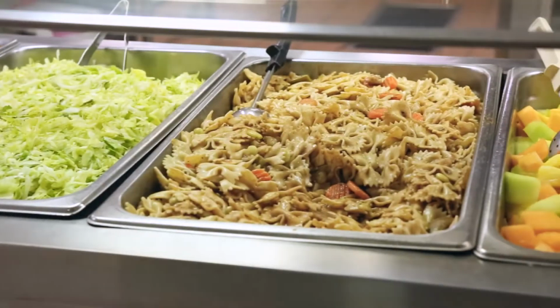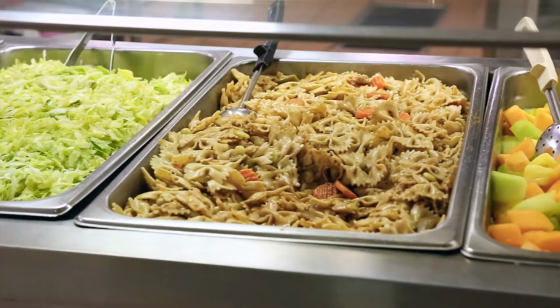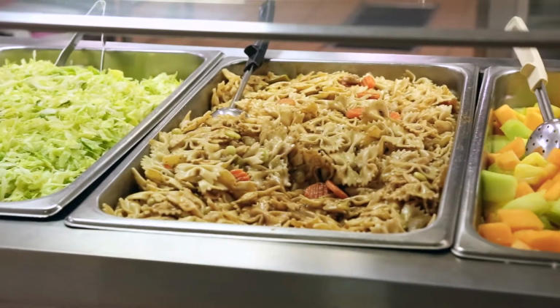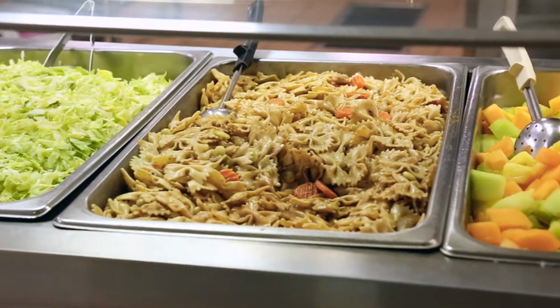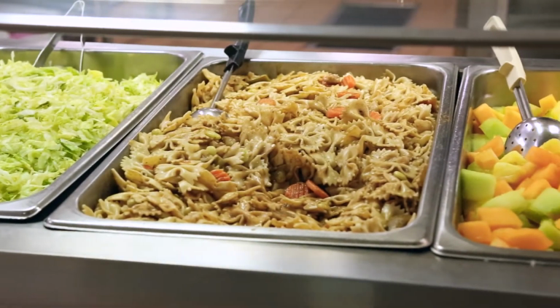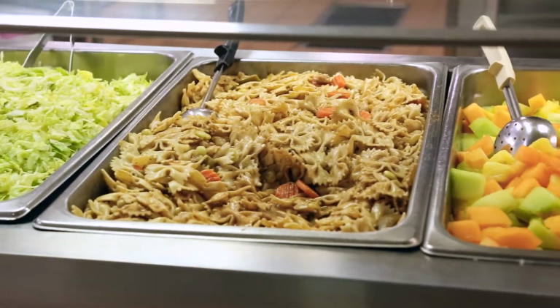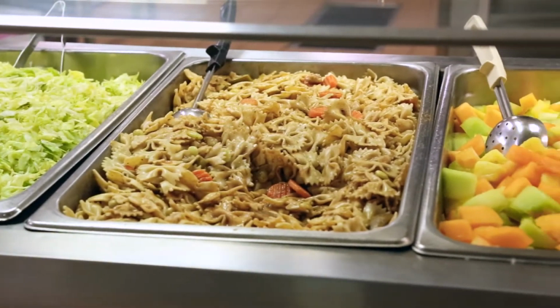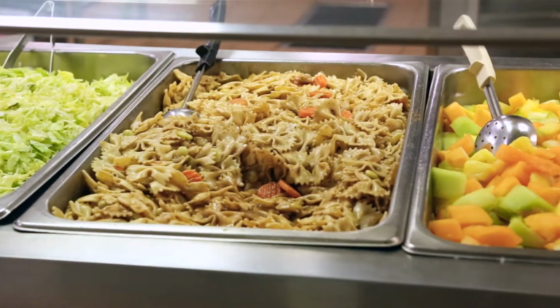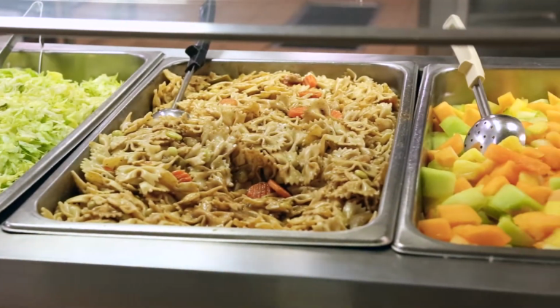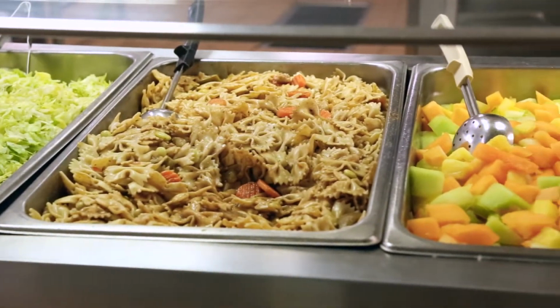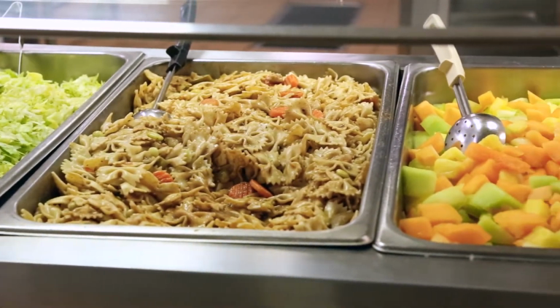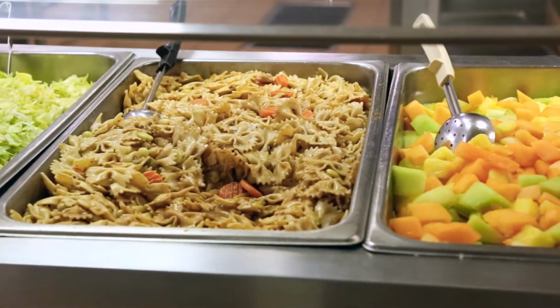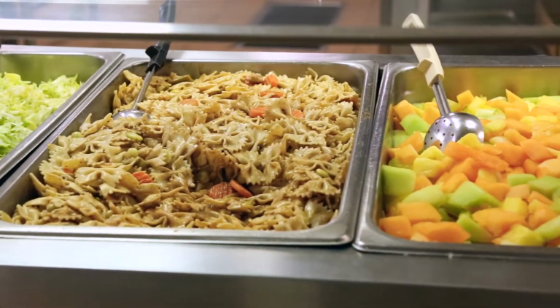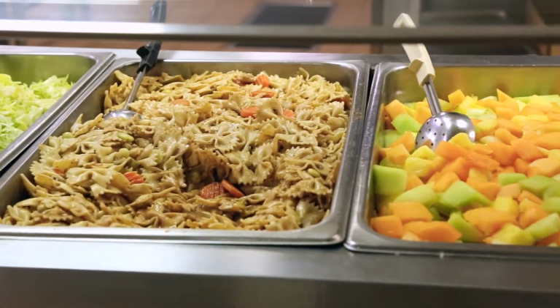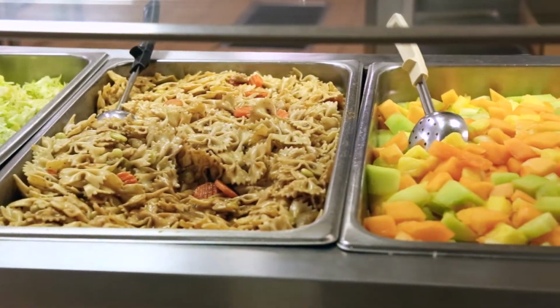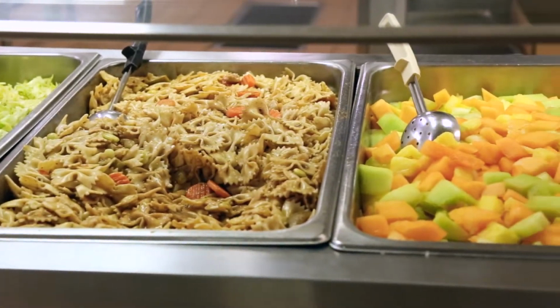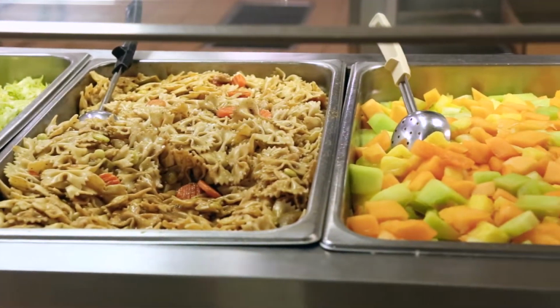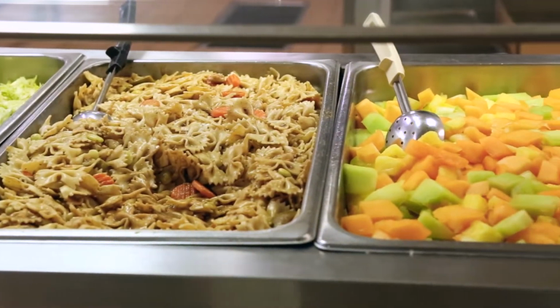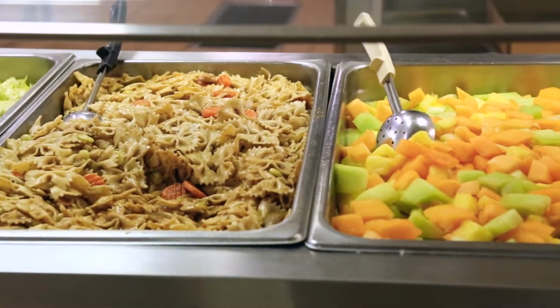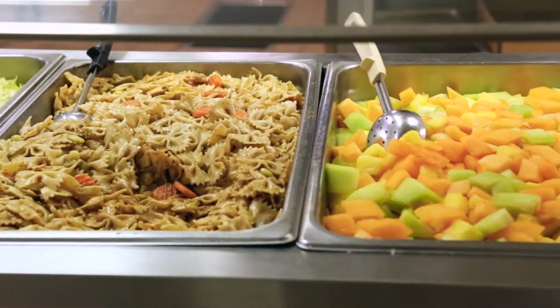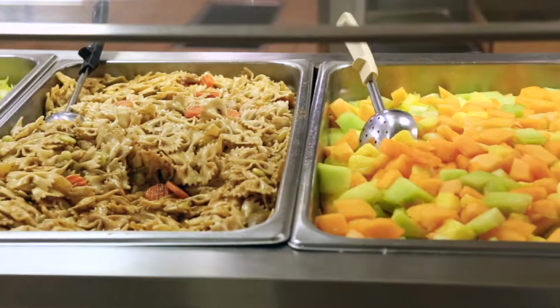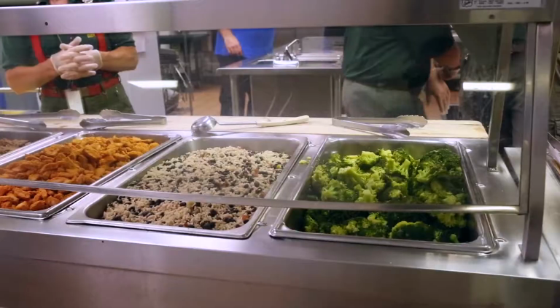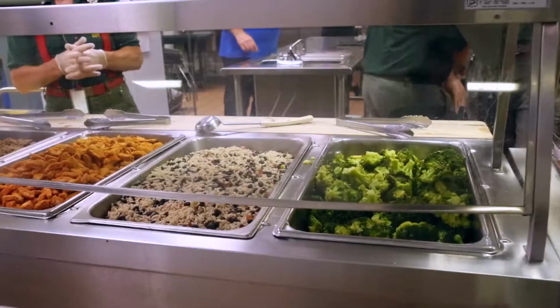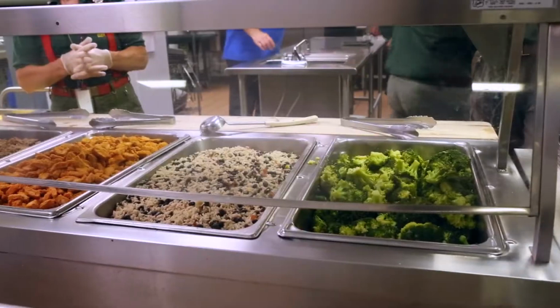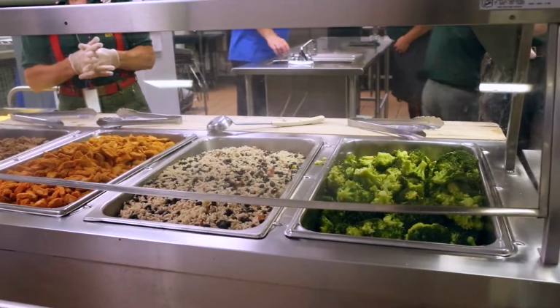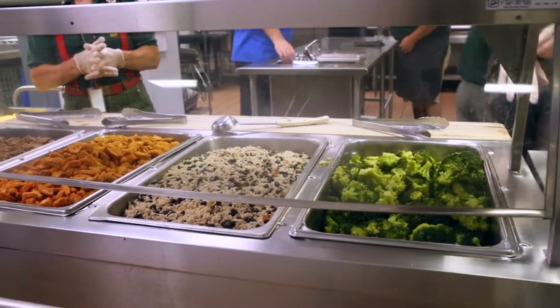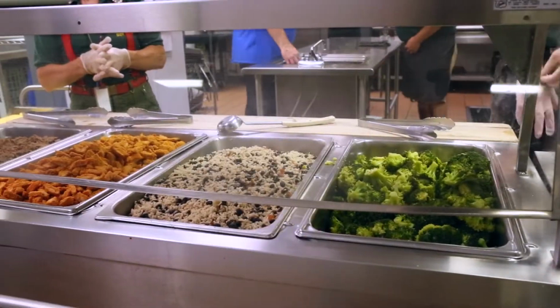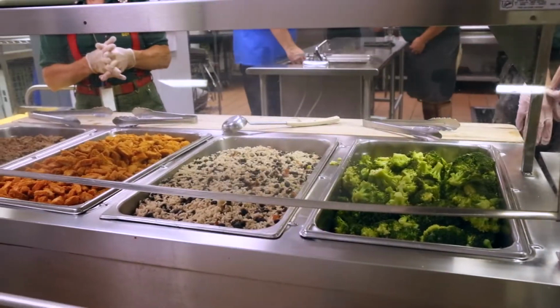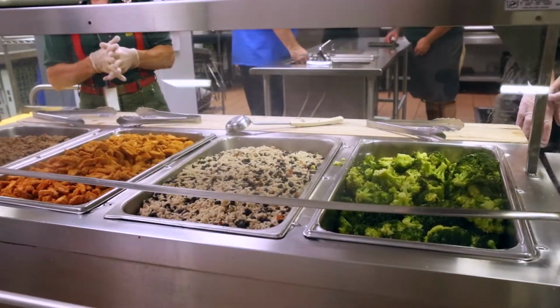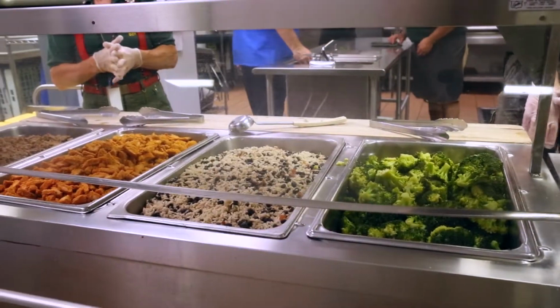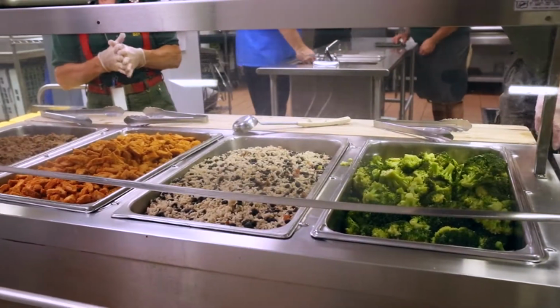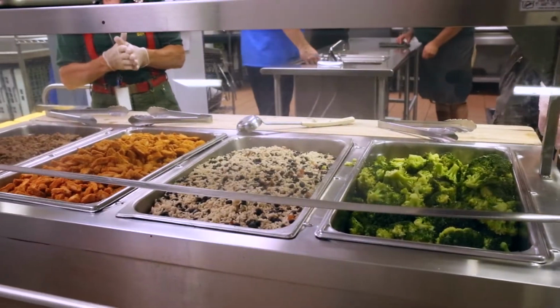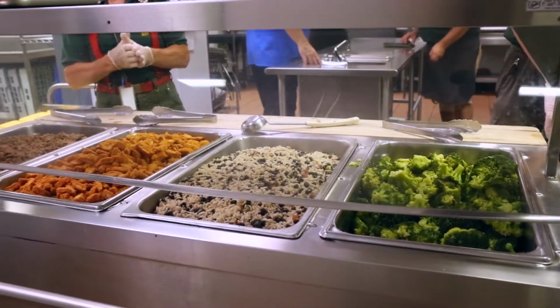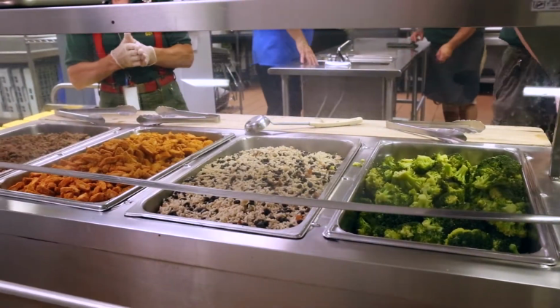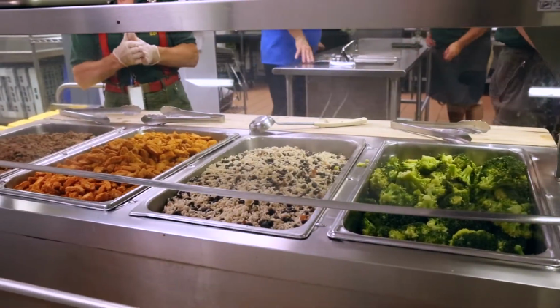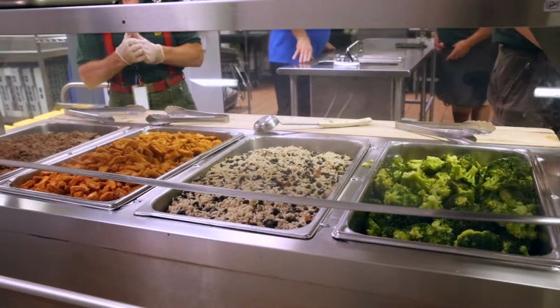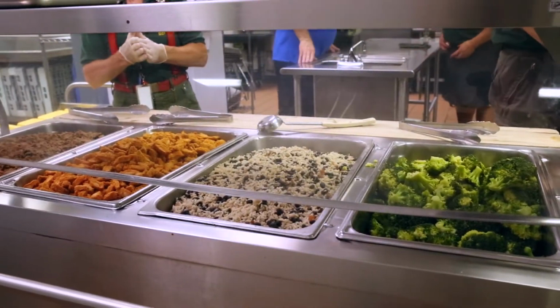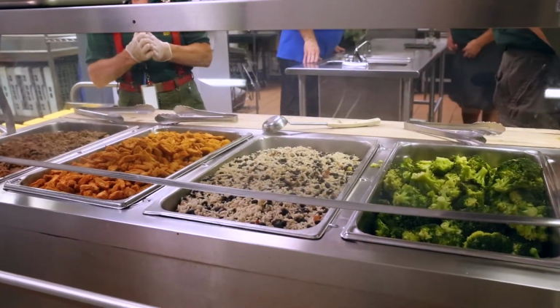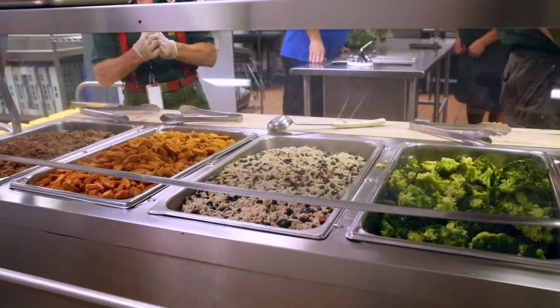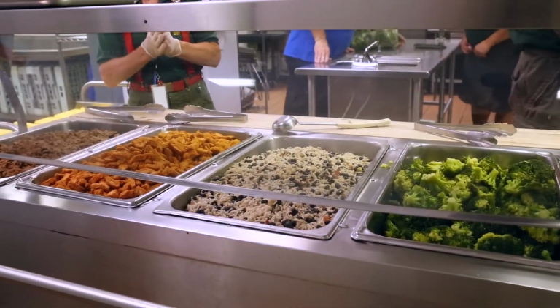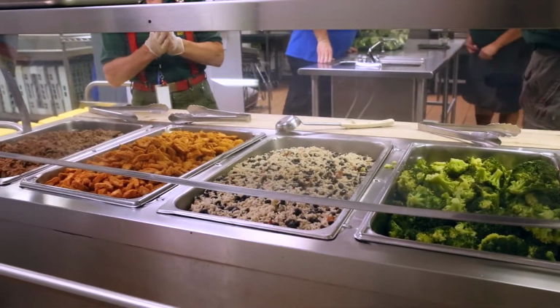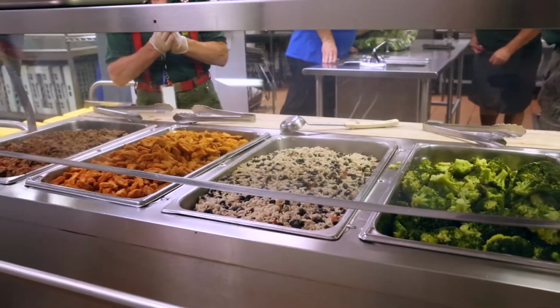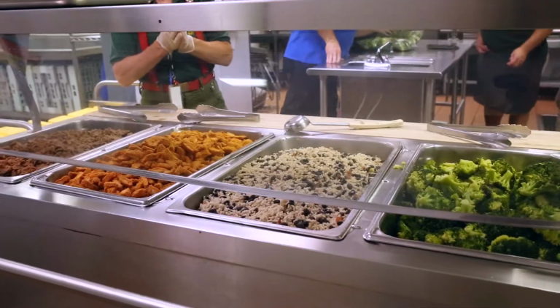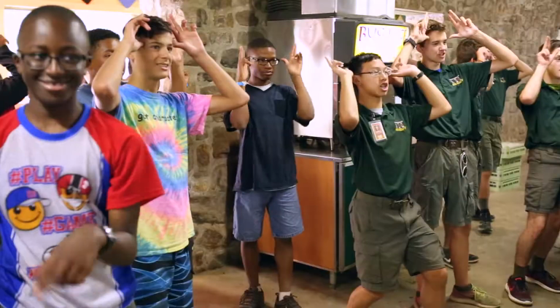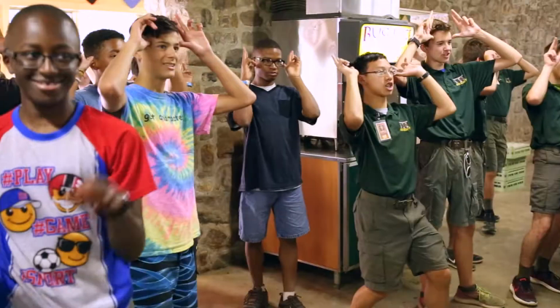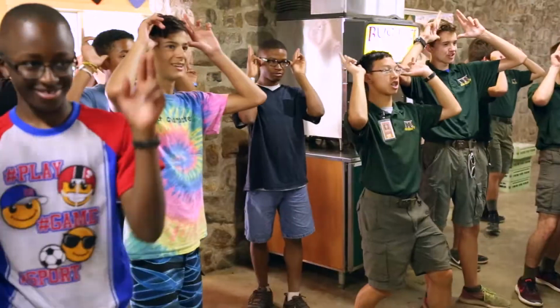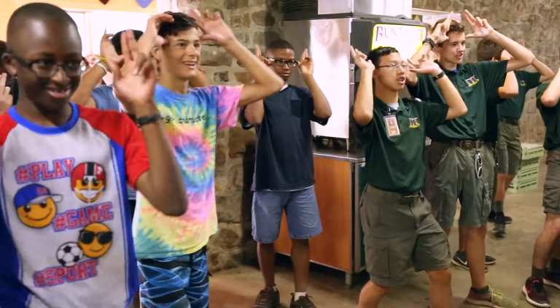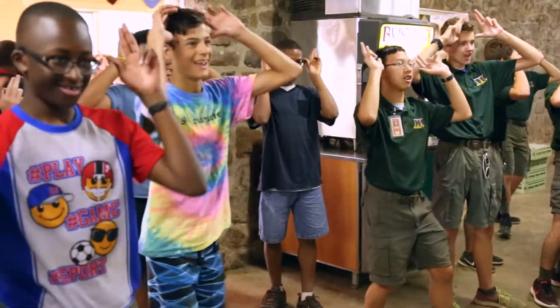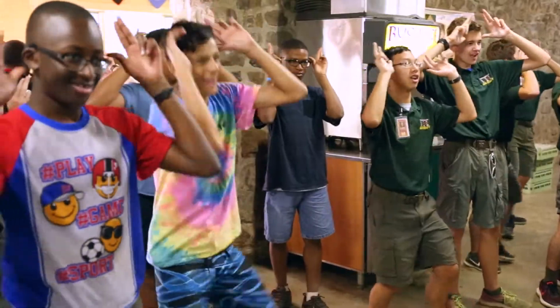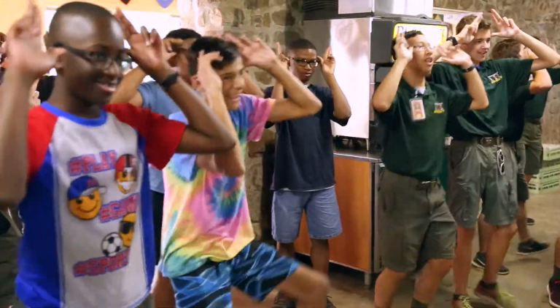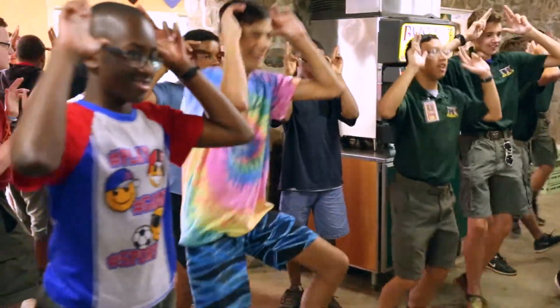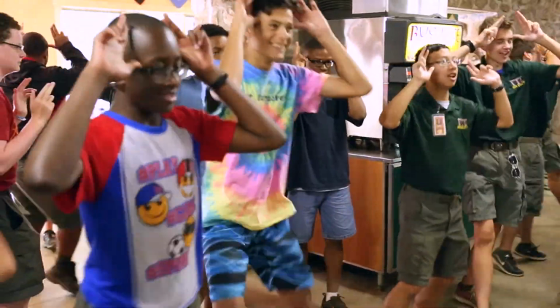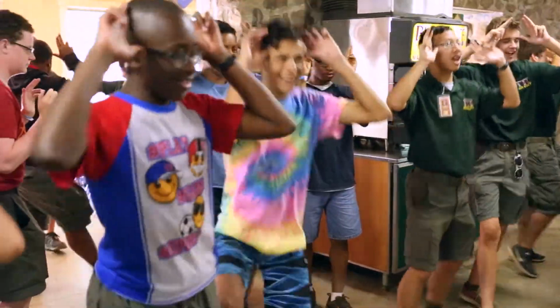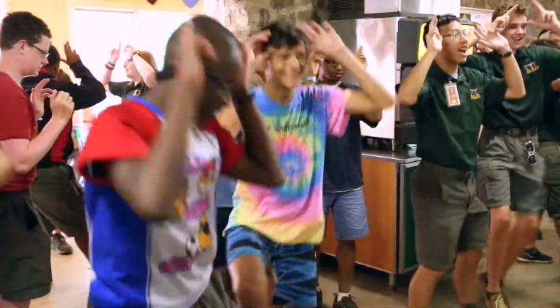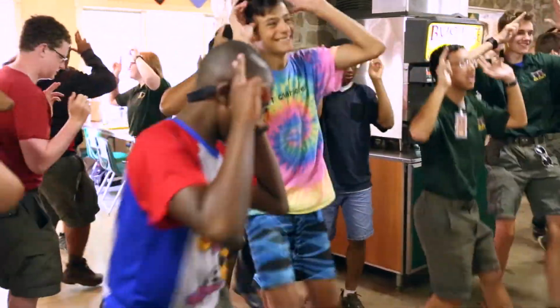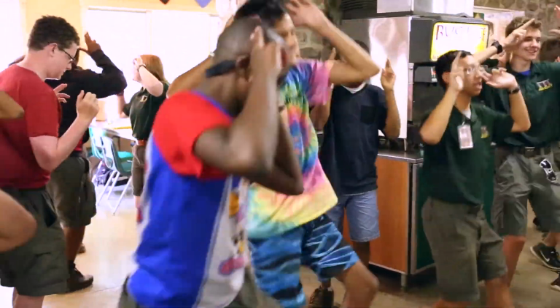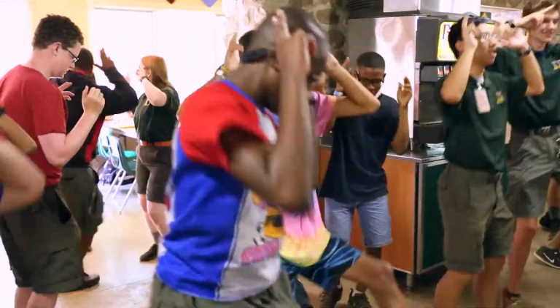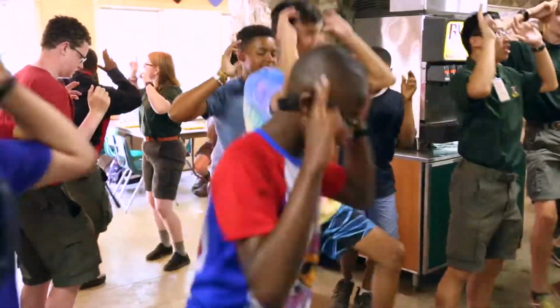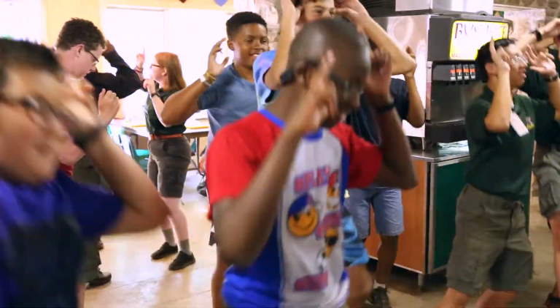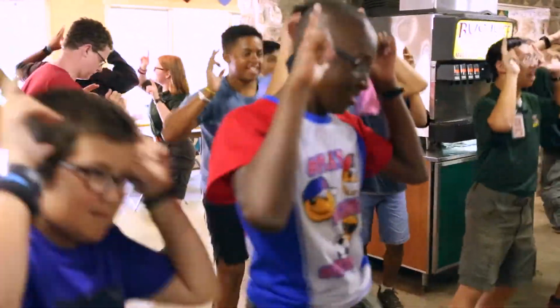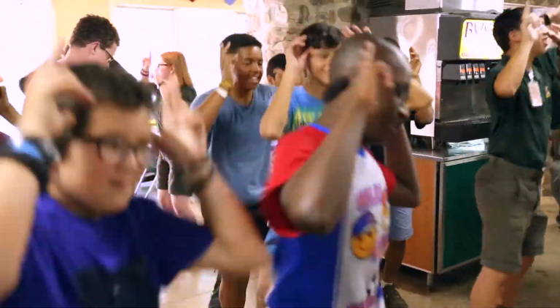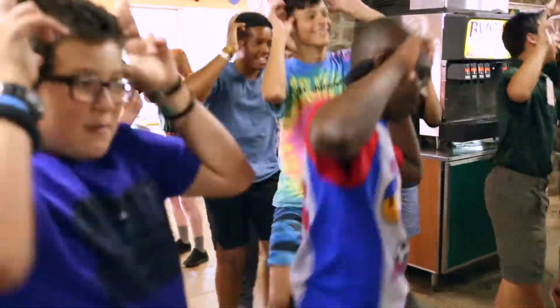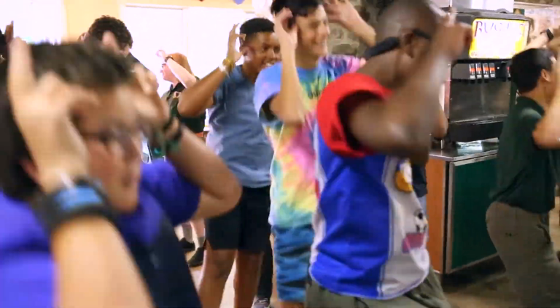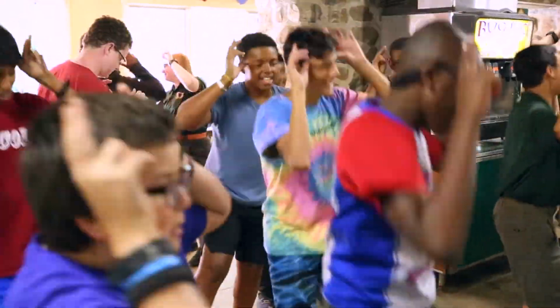To start, whole grains are really important. They include more fiber, protein, and energy for active scouts.